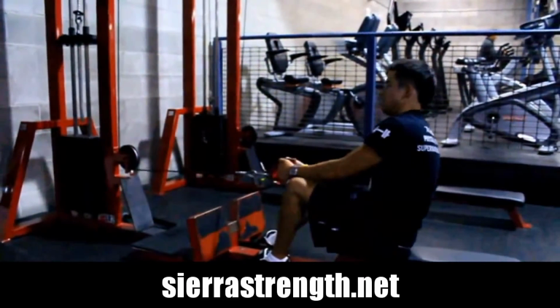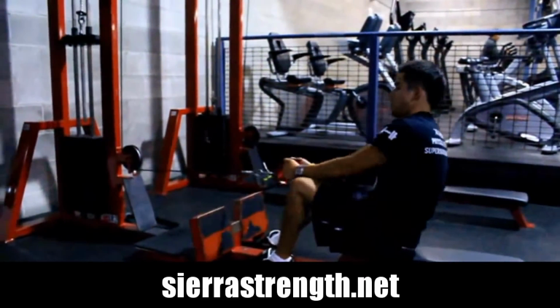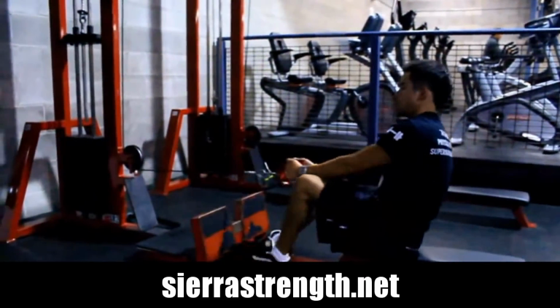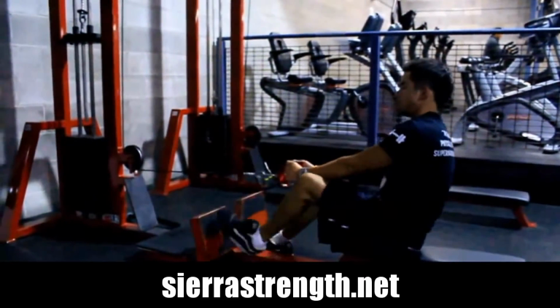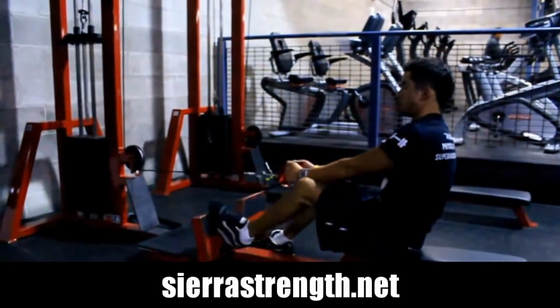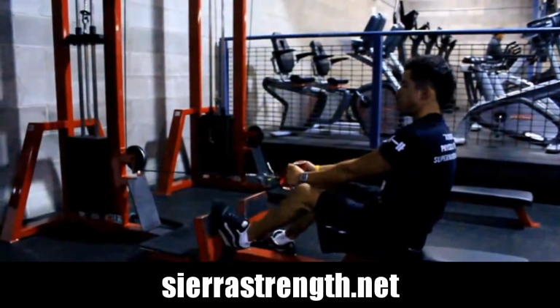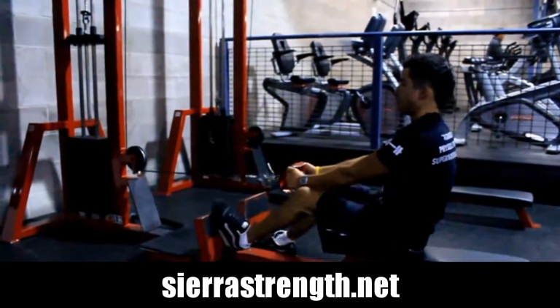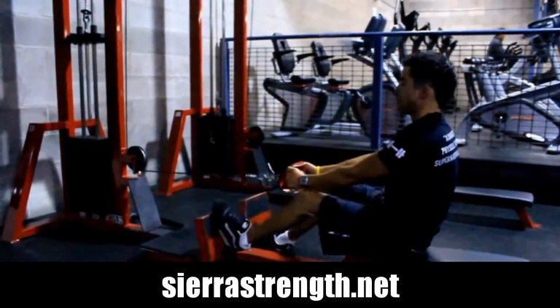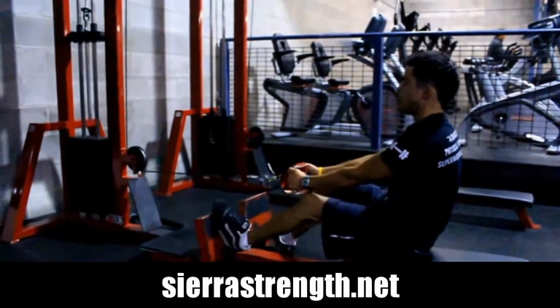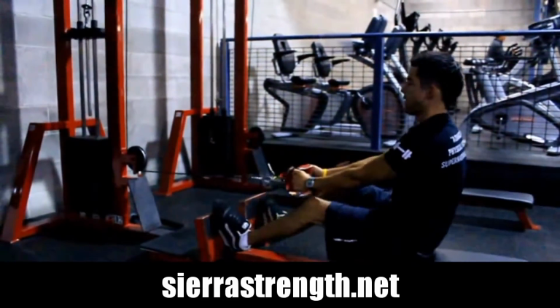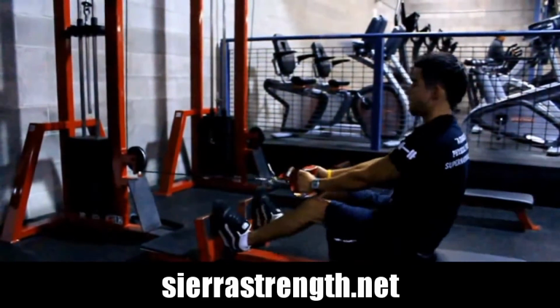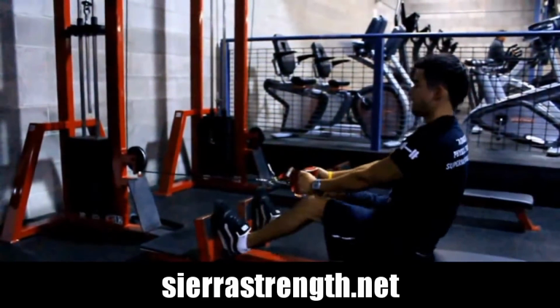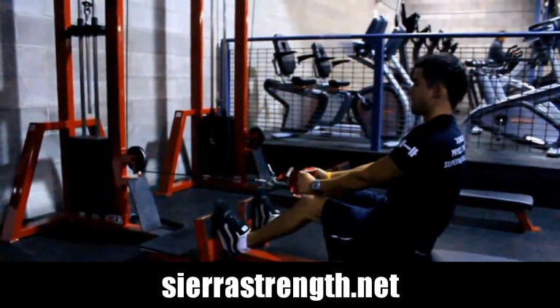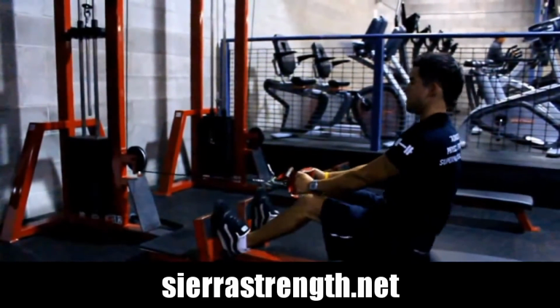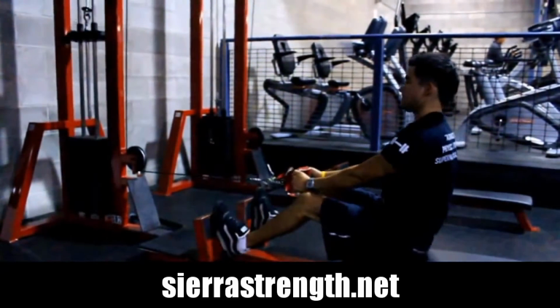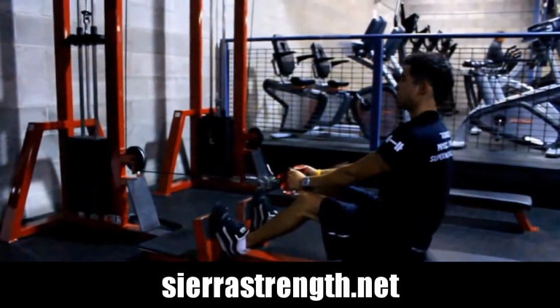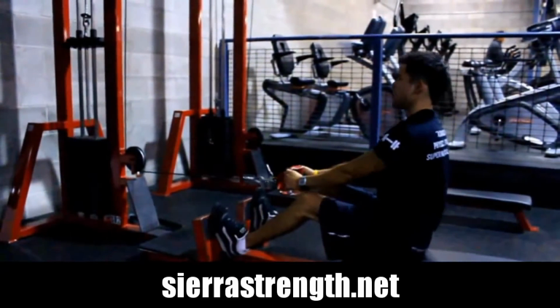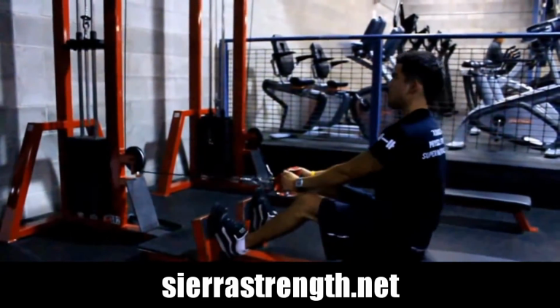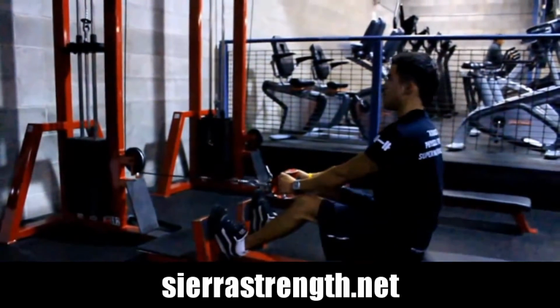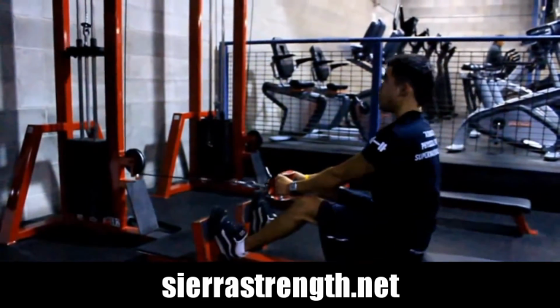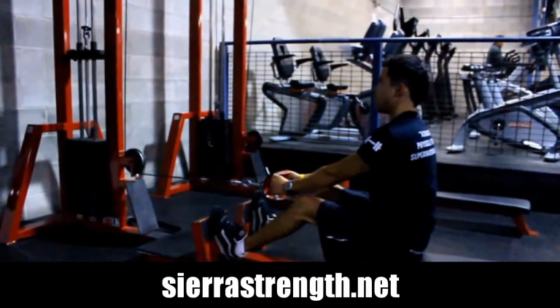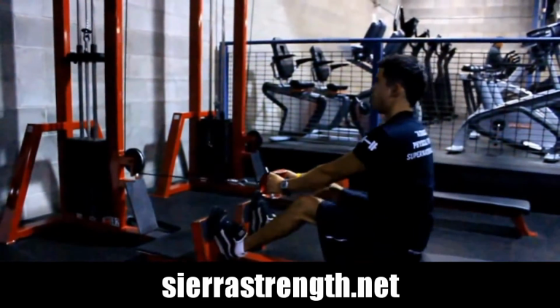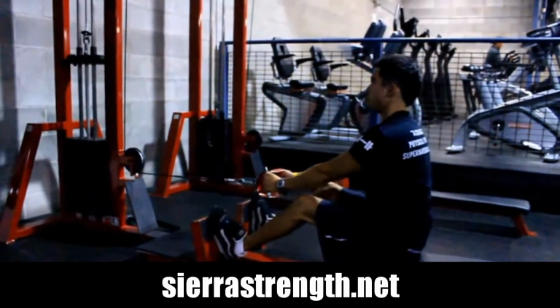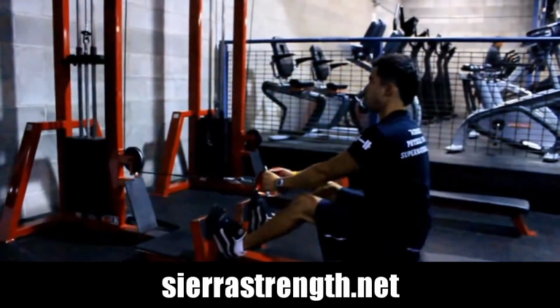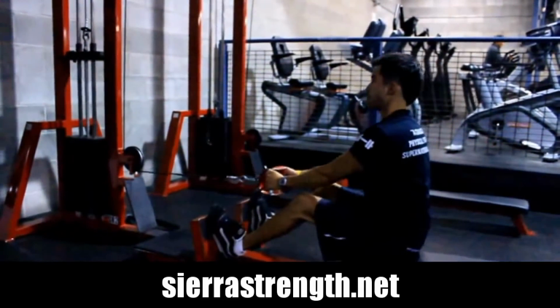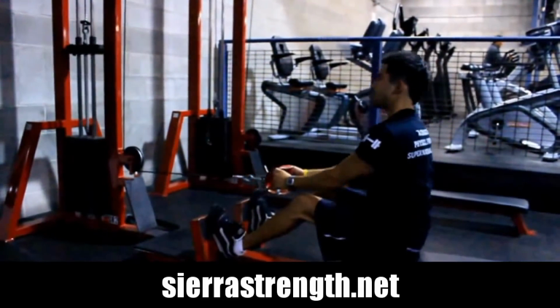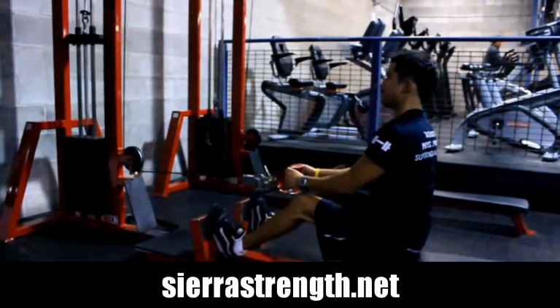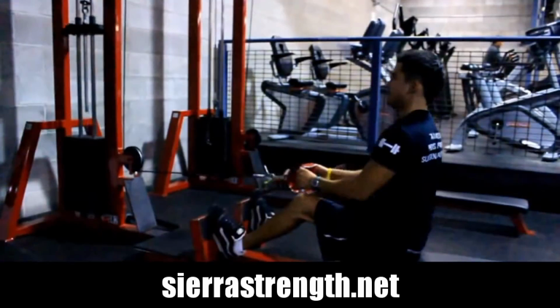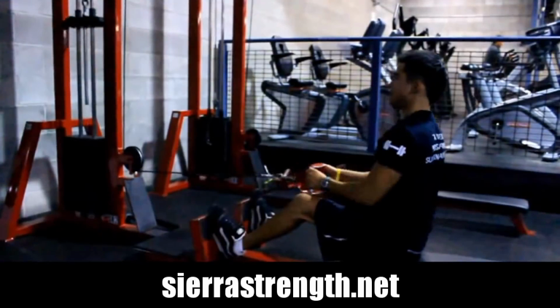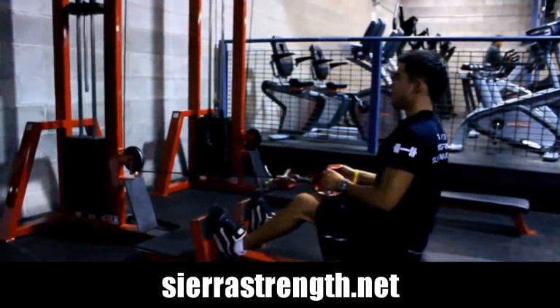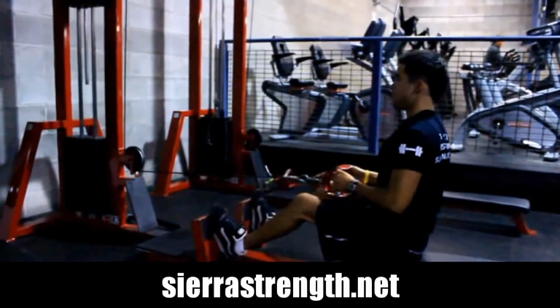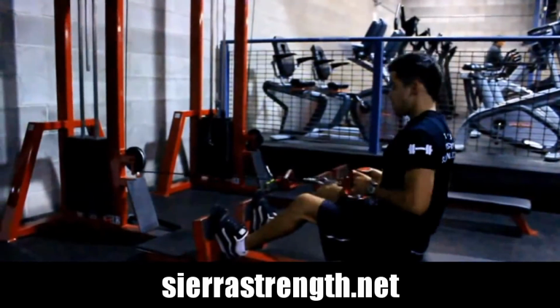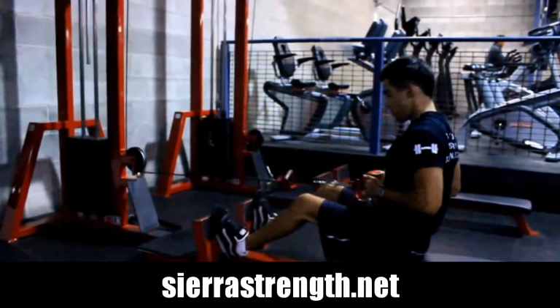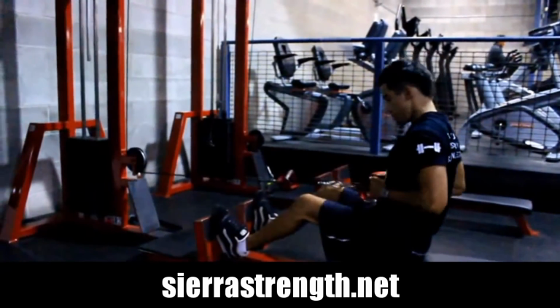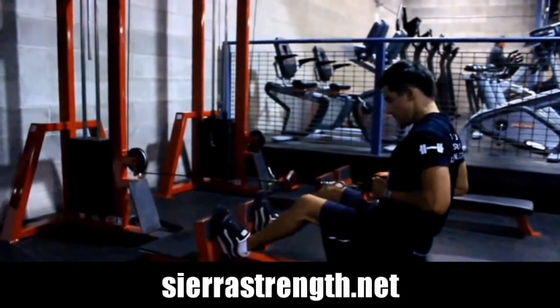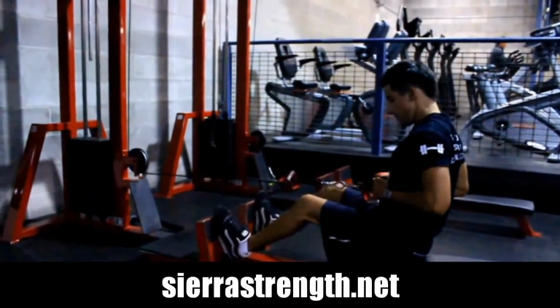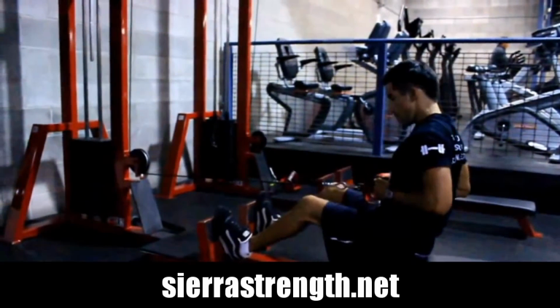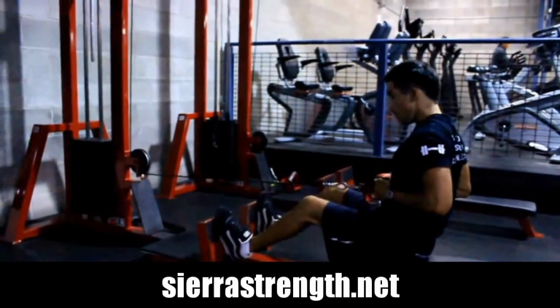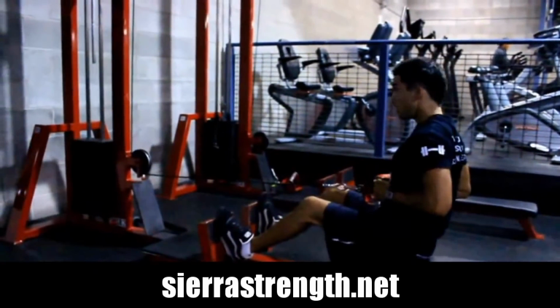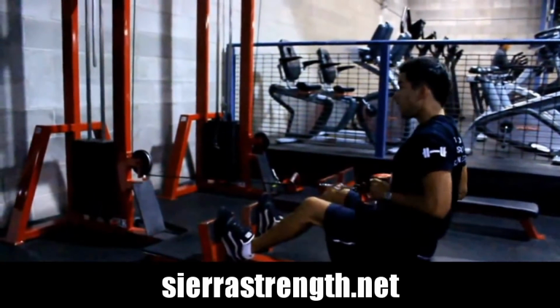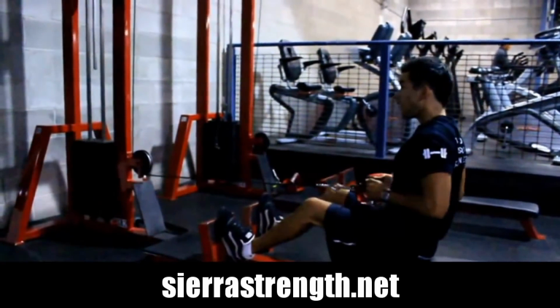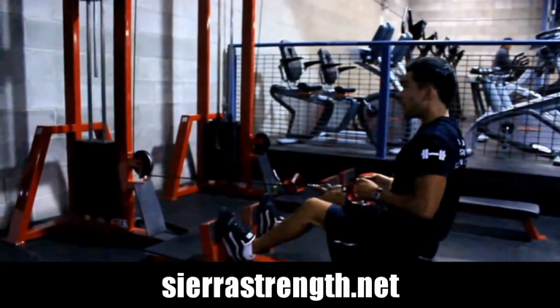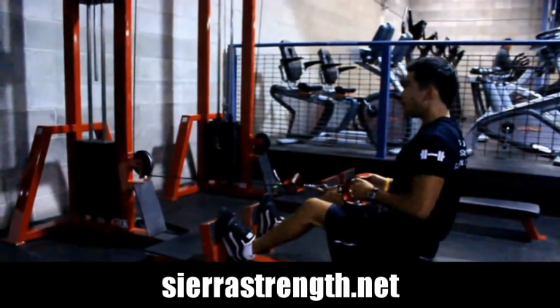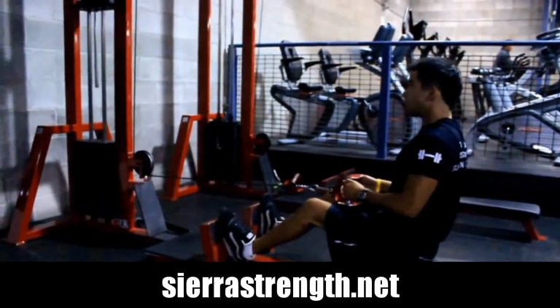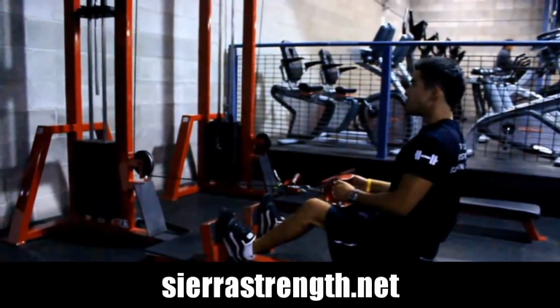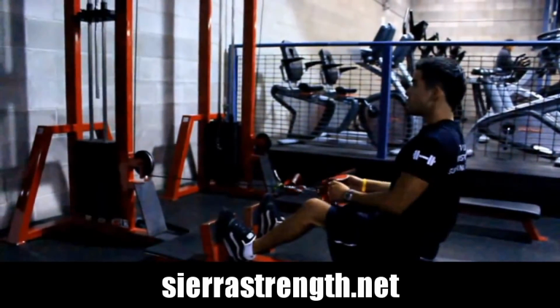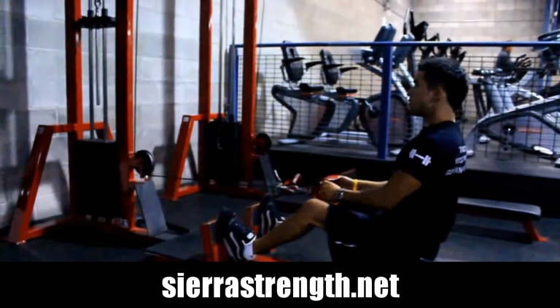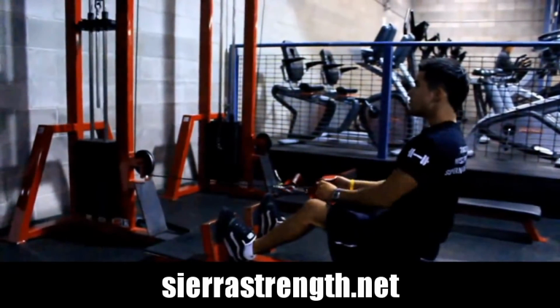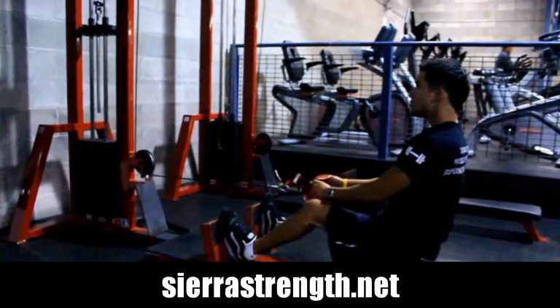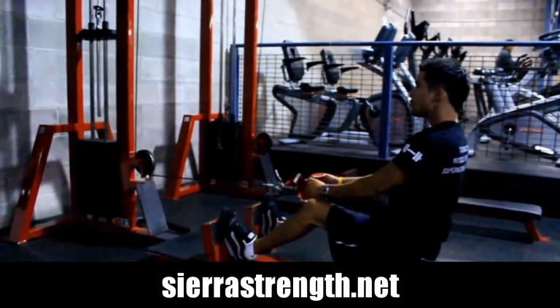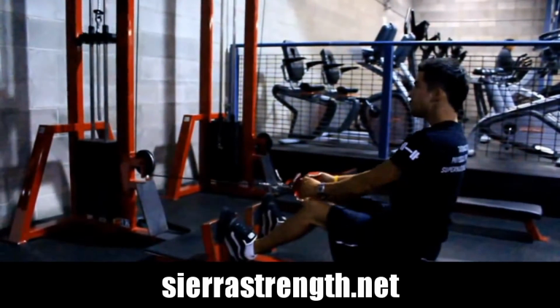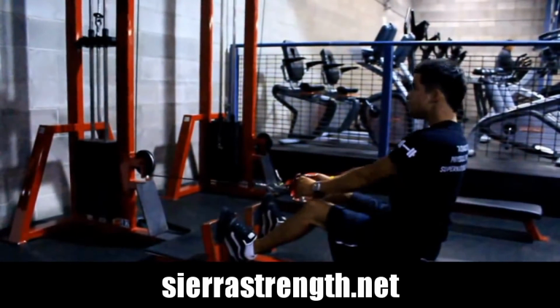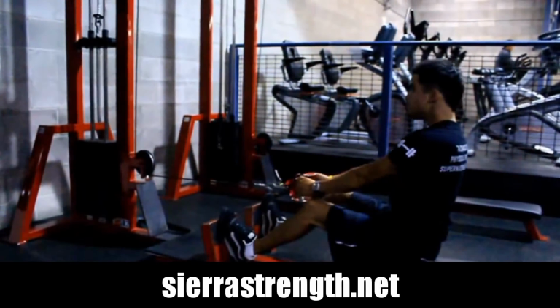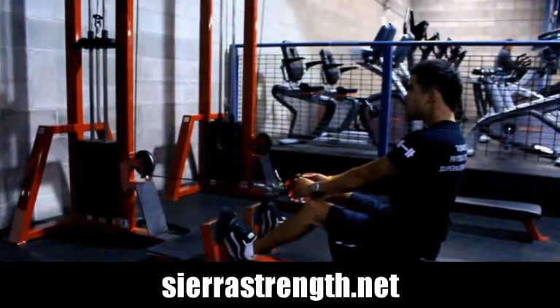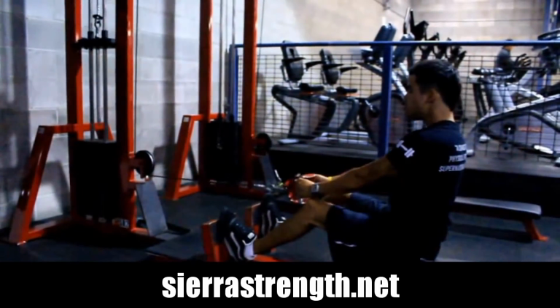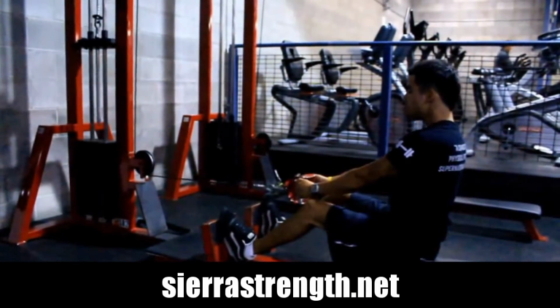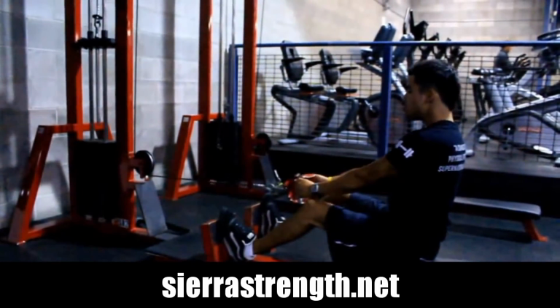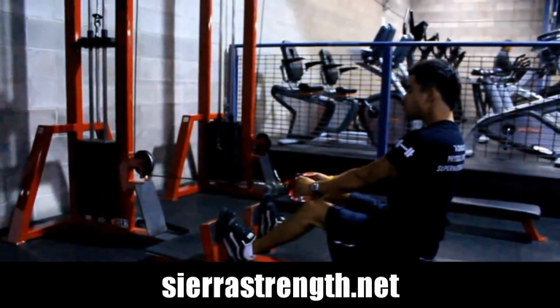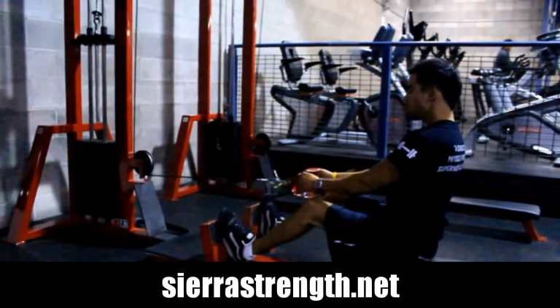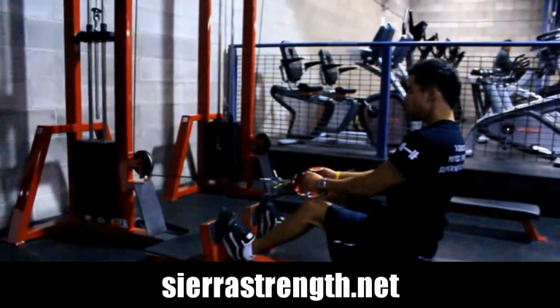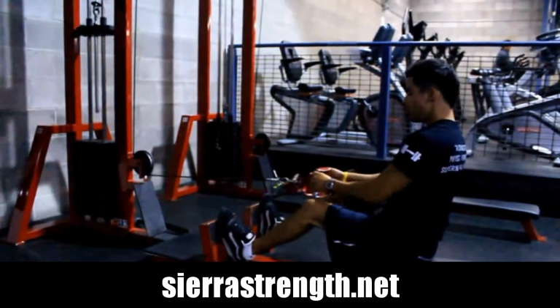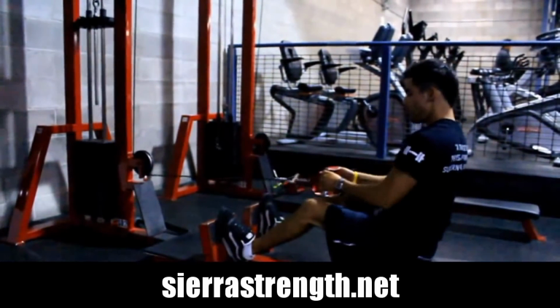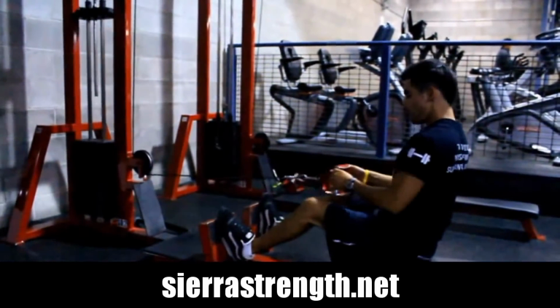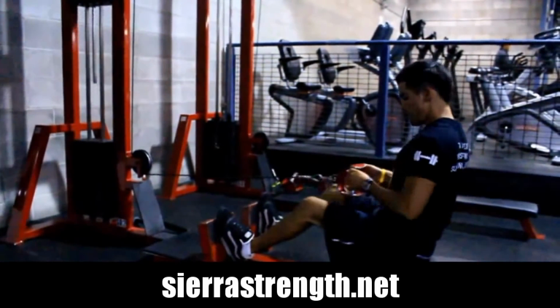Make sure not to lean back. You don't want to turn this into a shrug movement — this is a cable row.